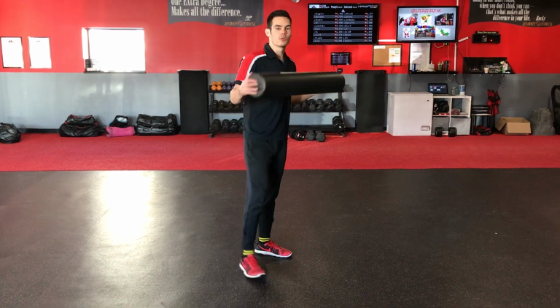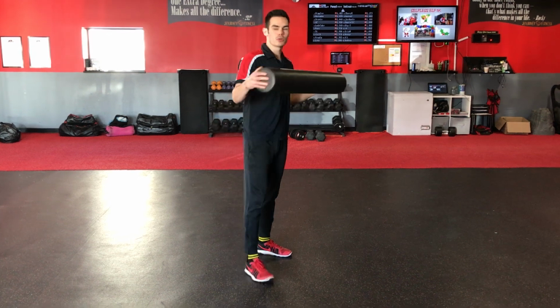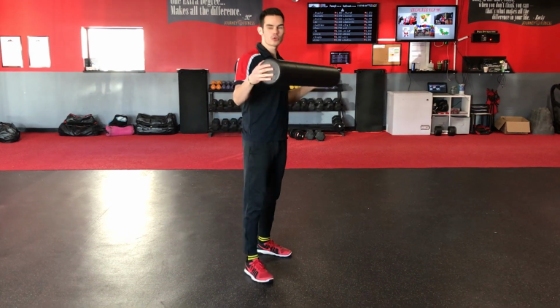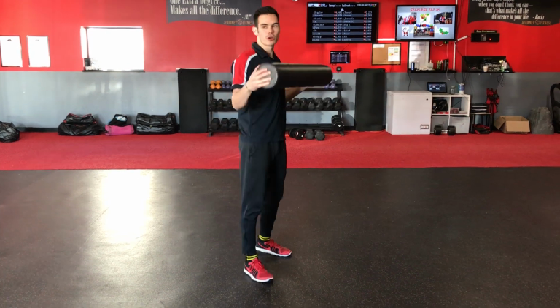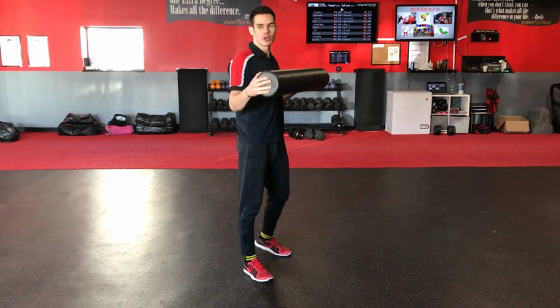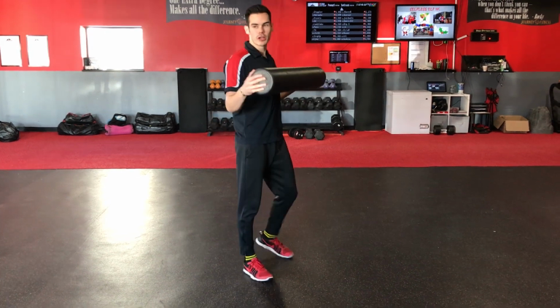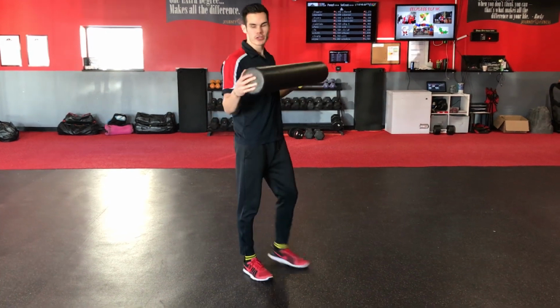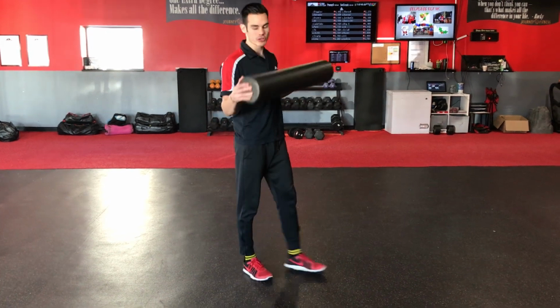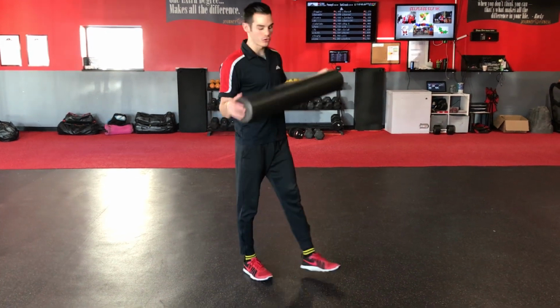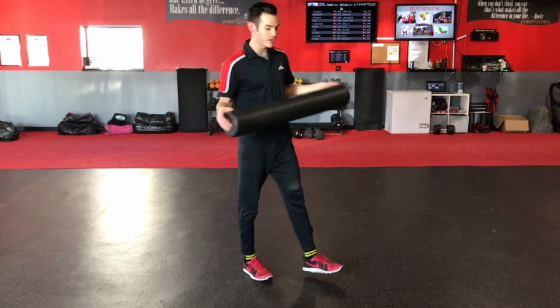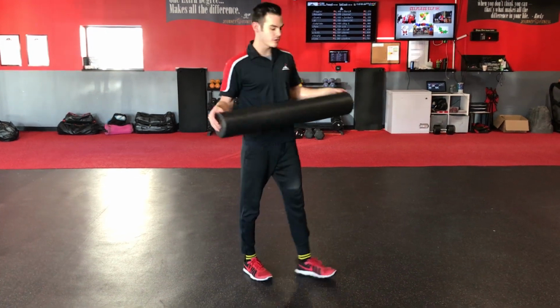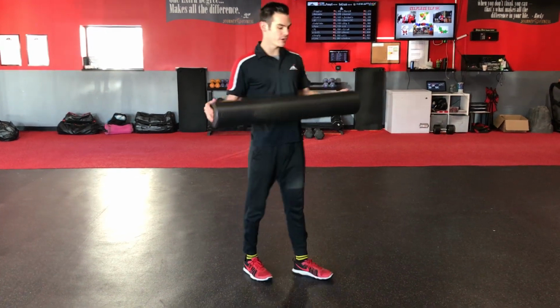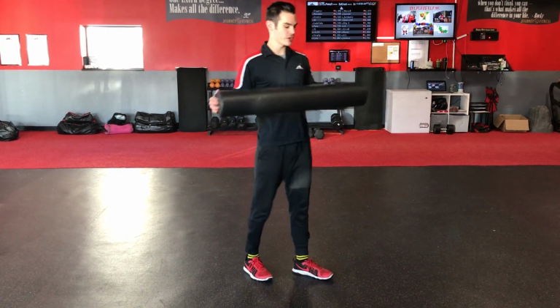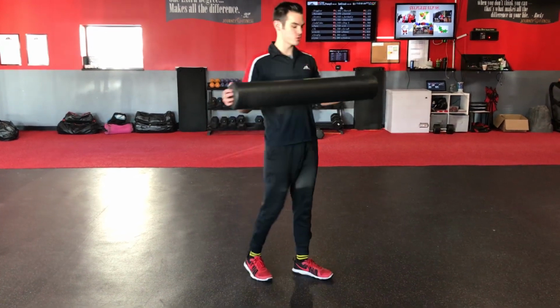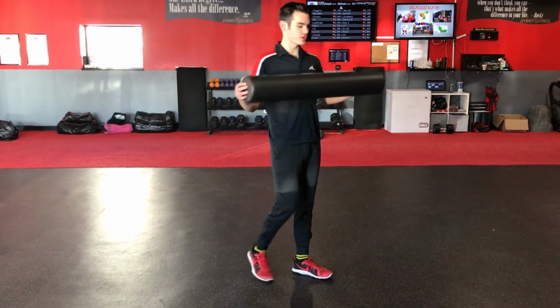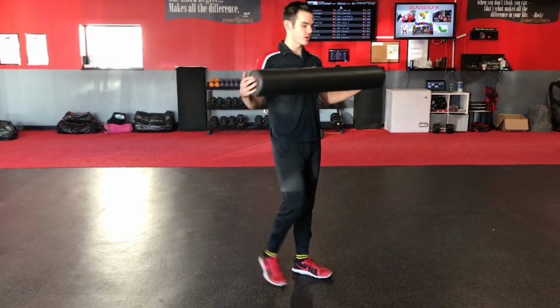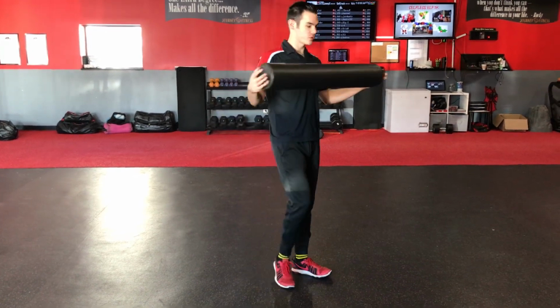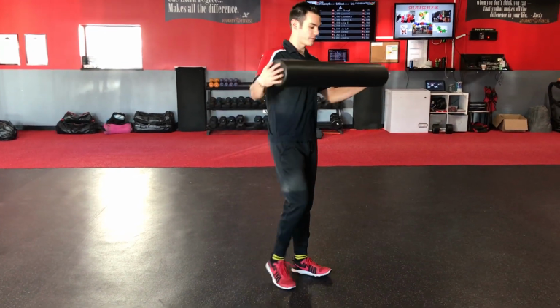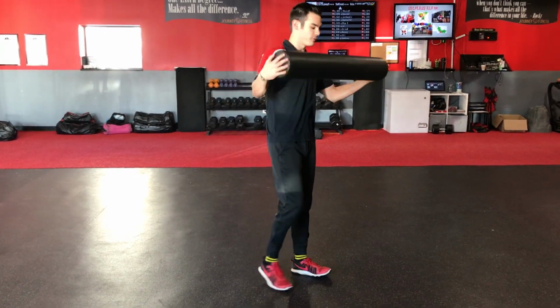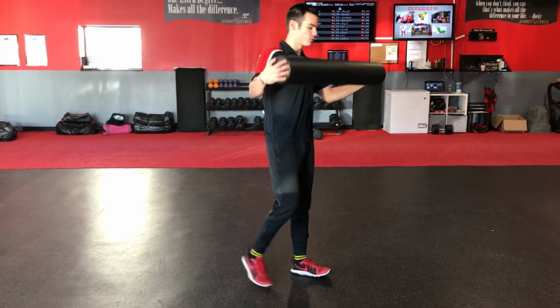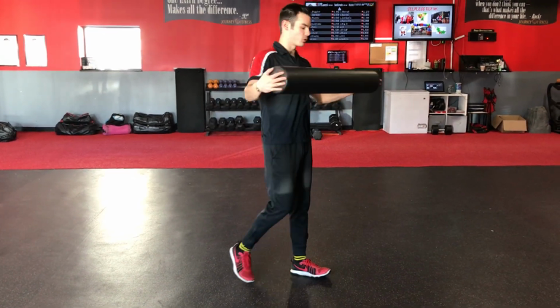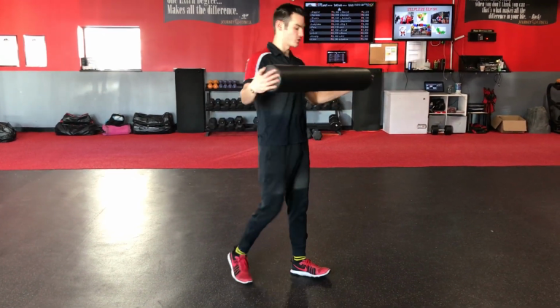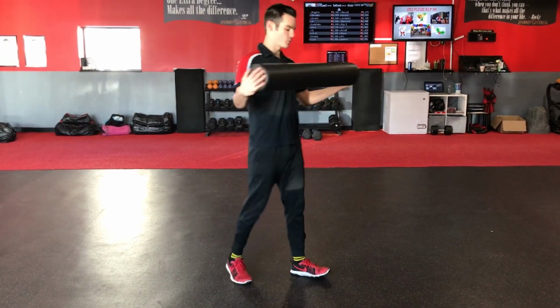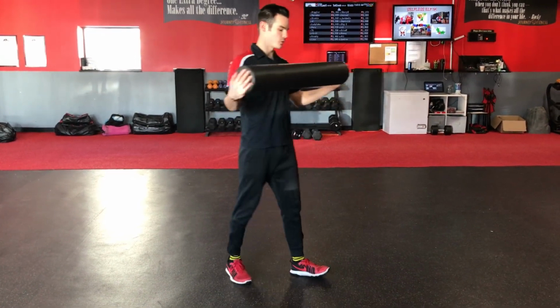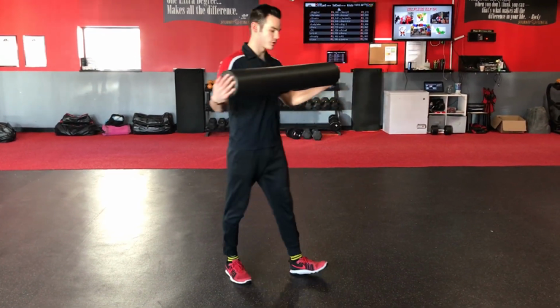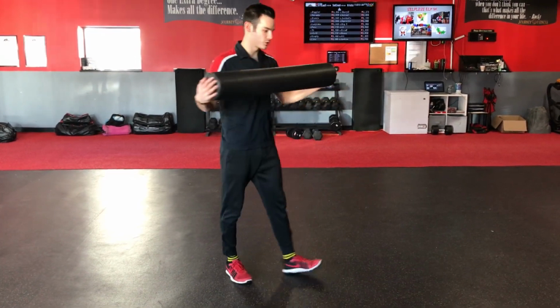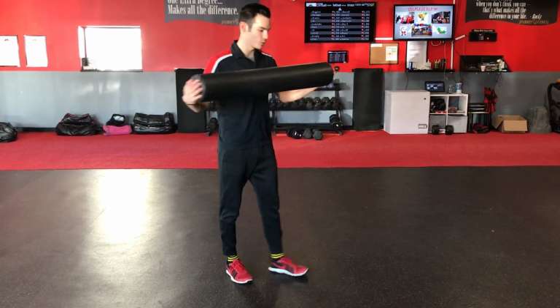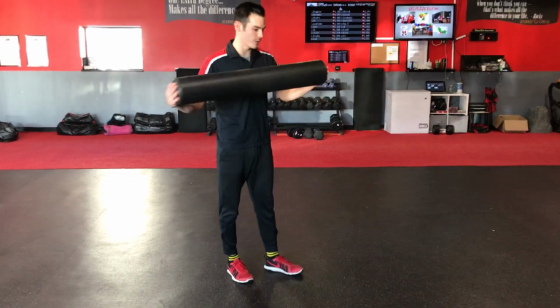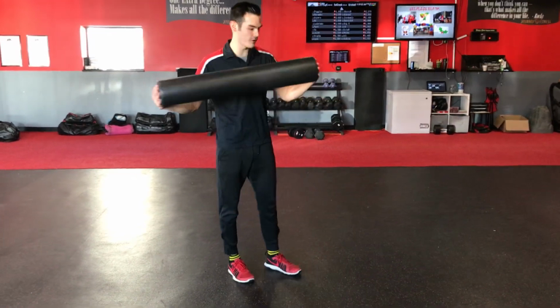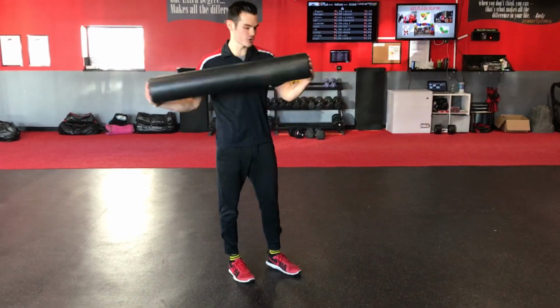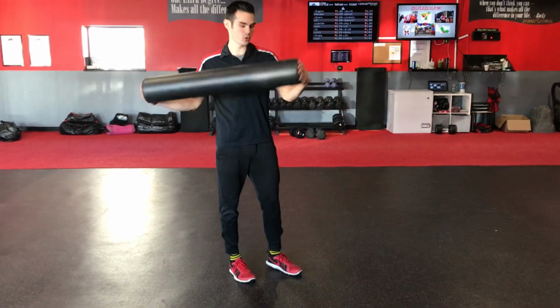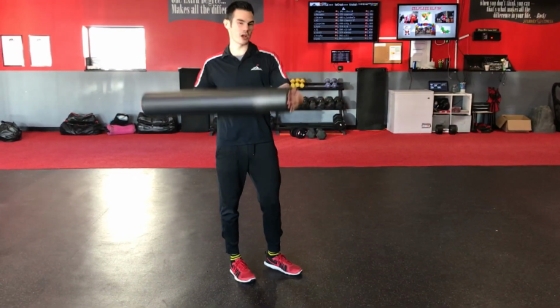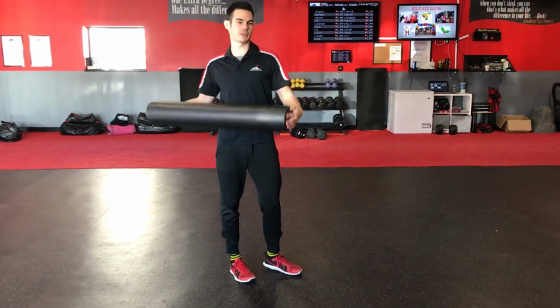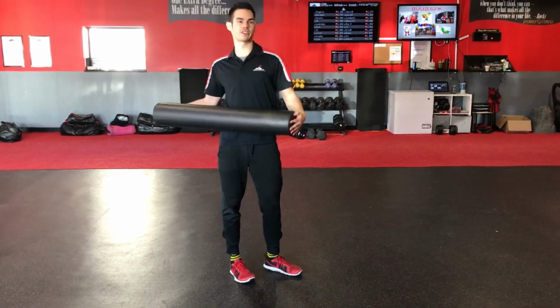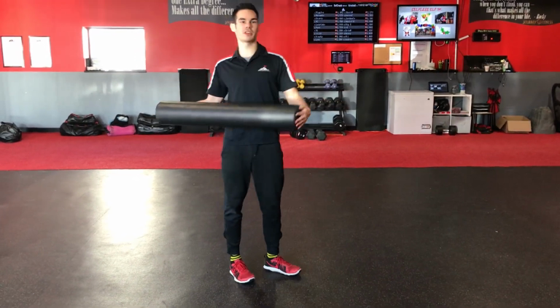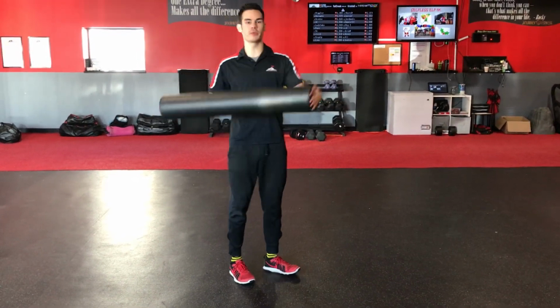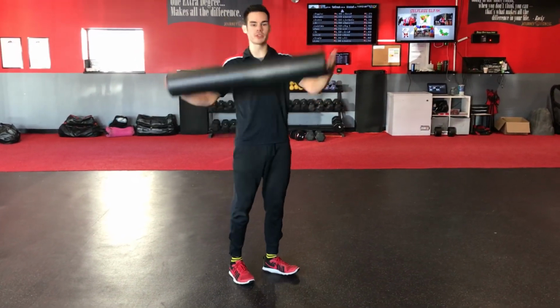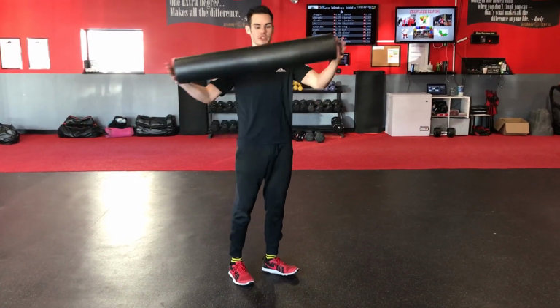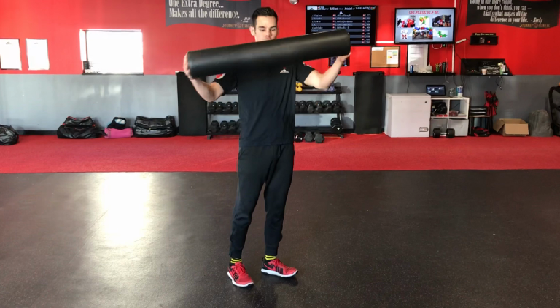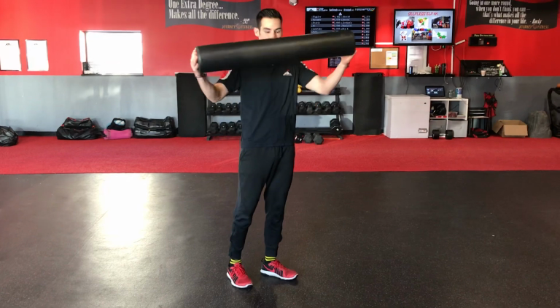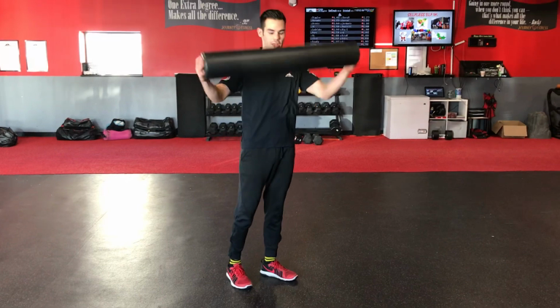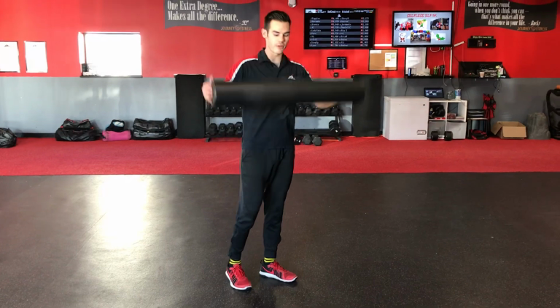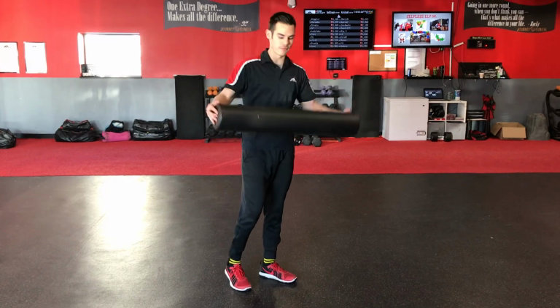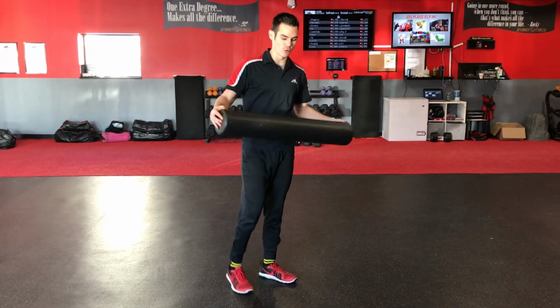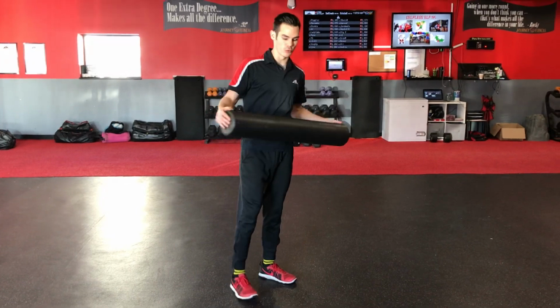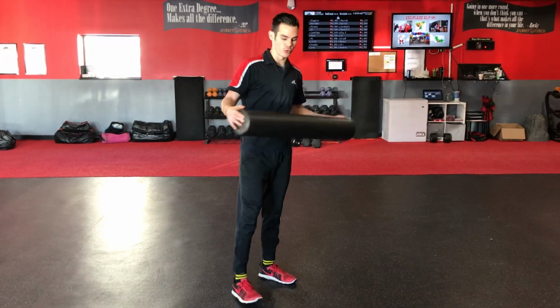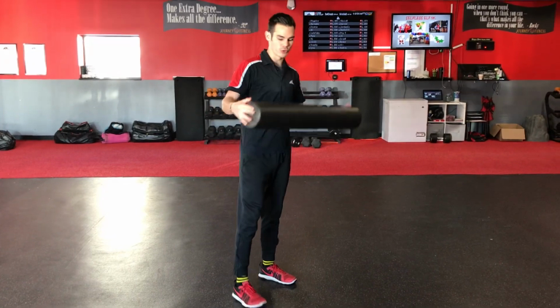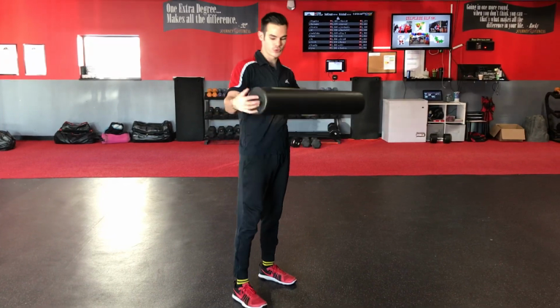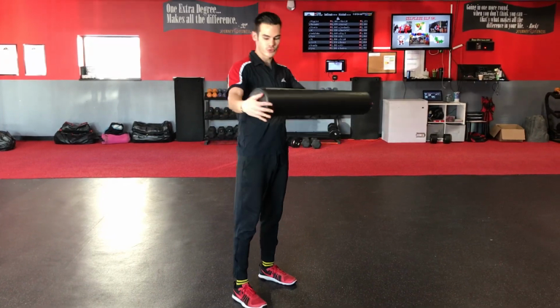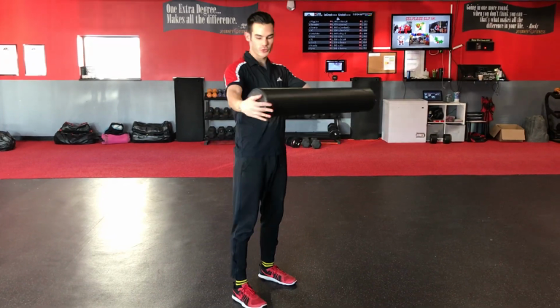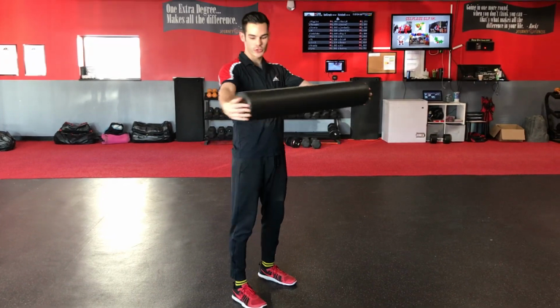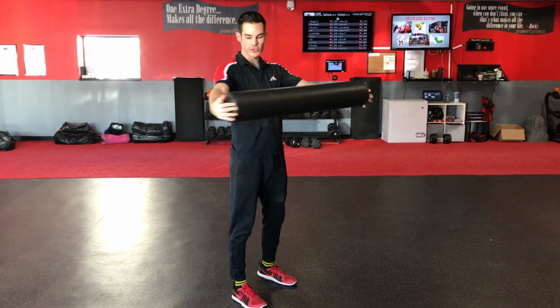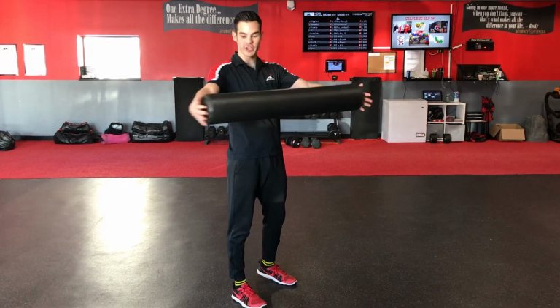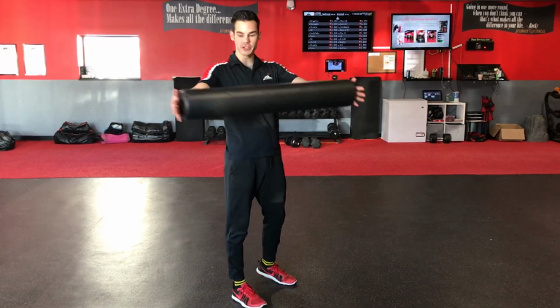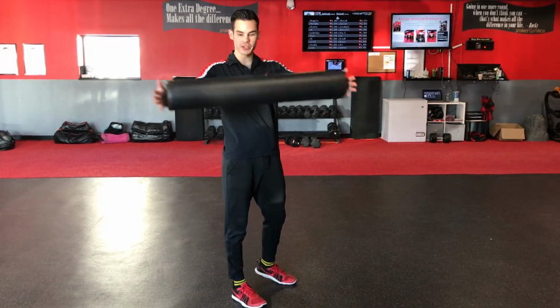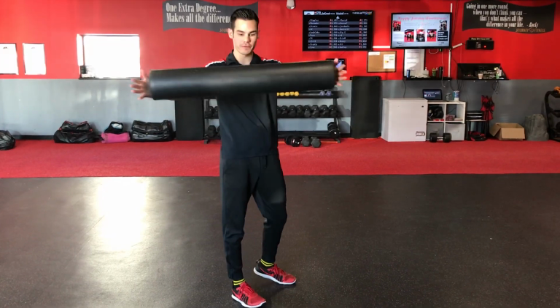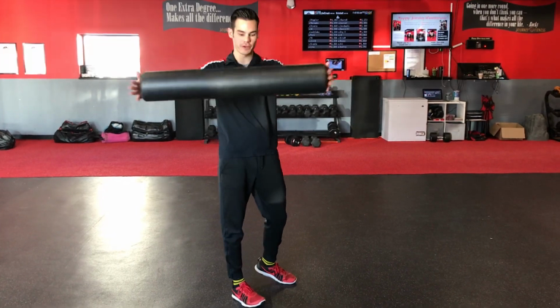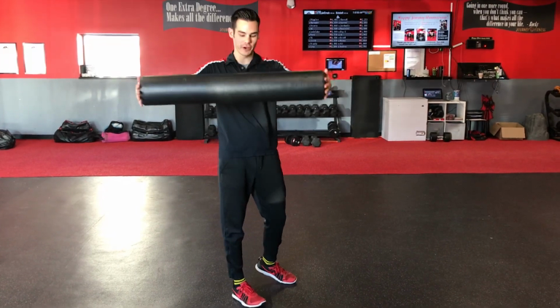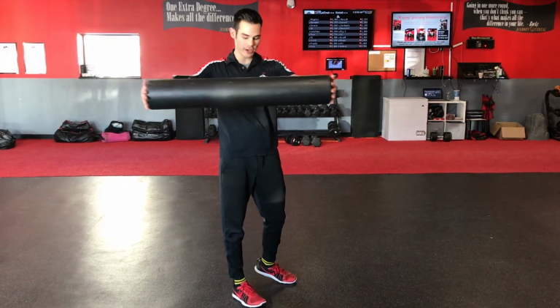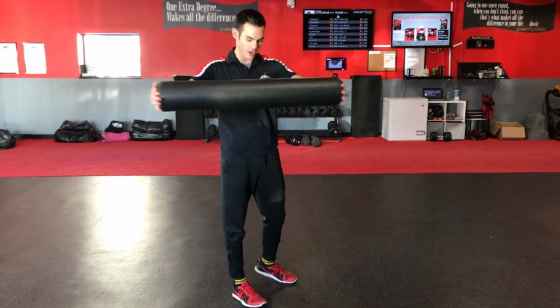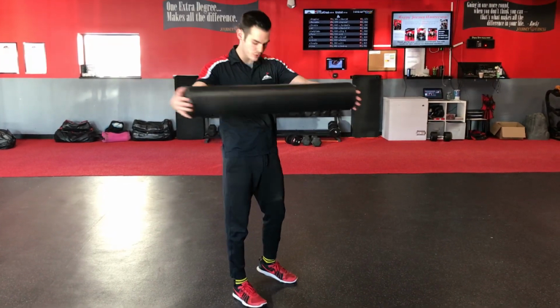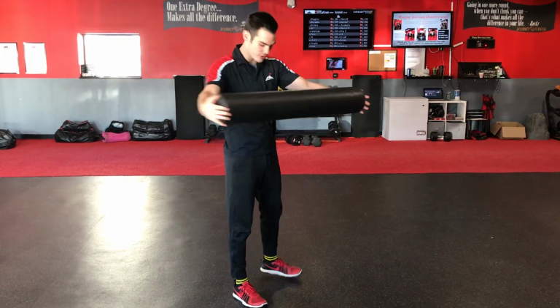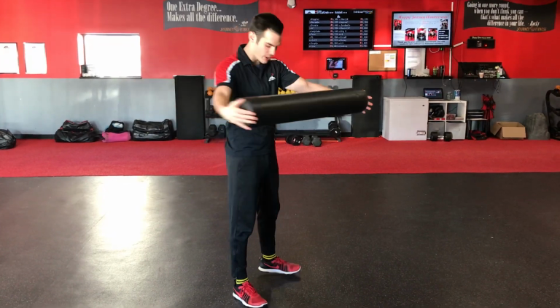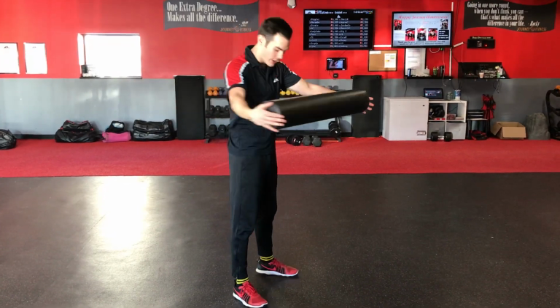What's going on guys? A corrective exercise with foam roller. So we have our squat to stand, but this time we're going to add a foam roller to it. So you want your hands on the very outside.